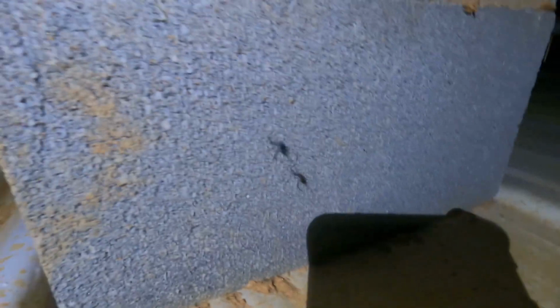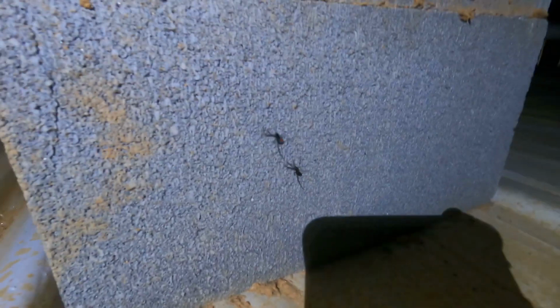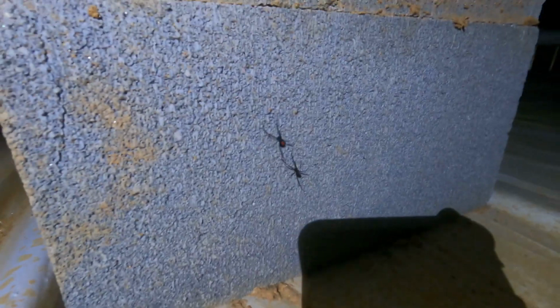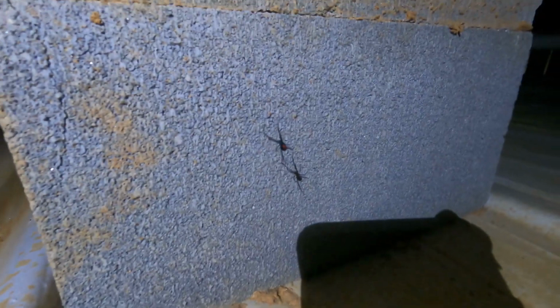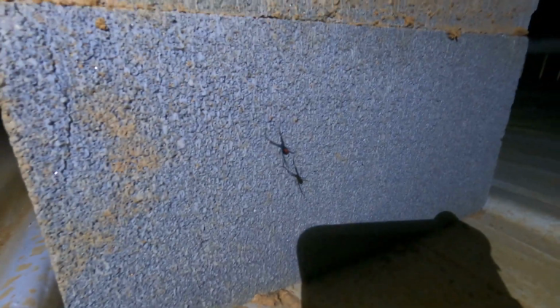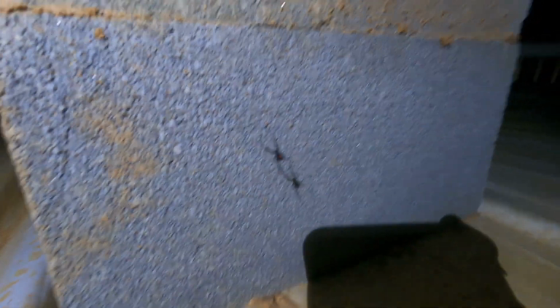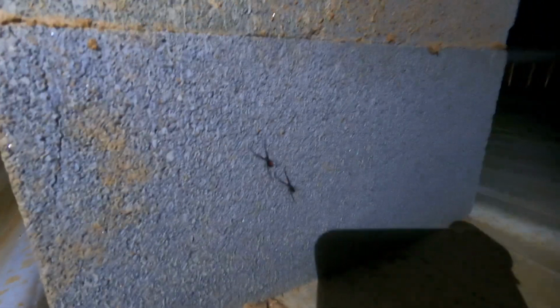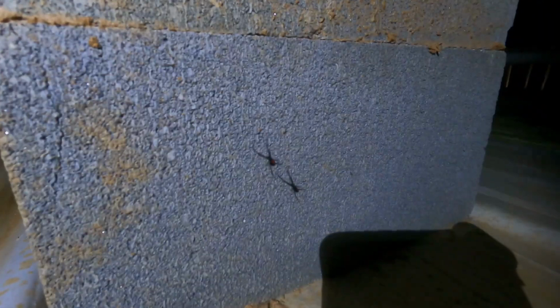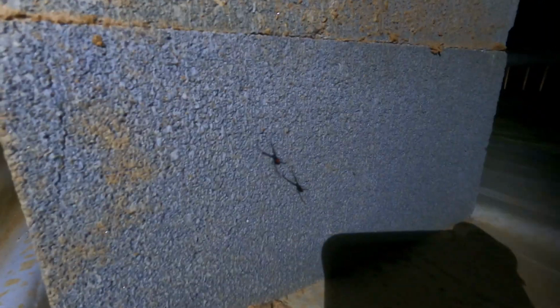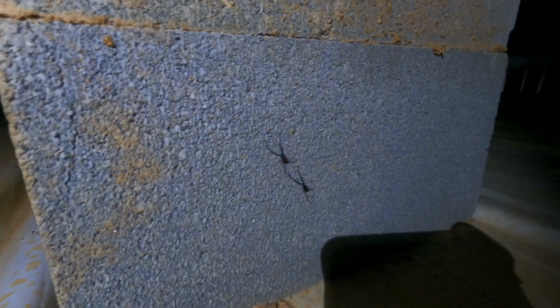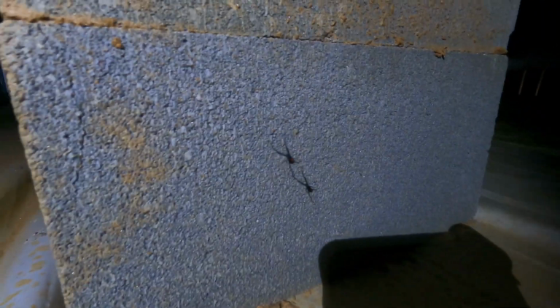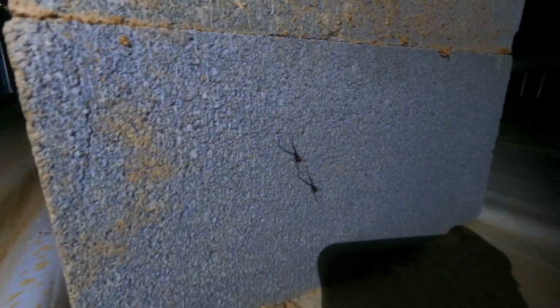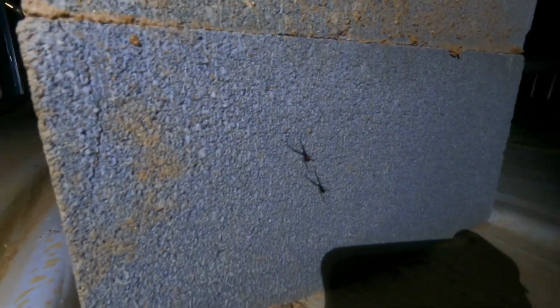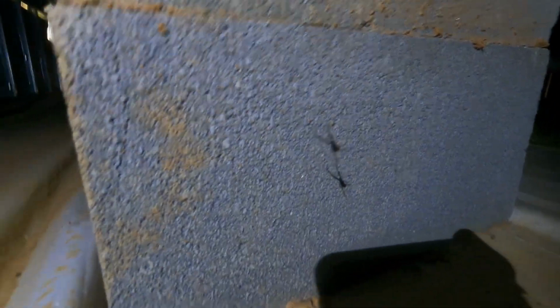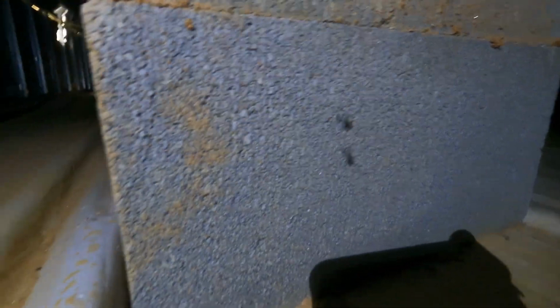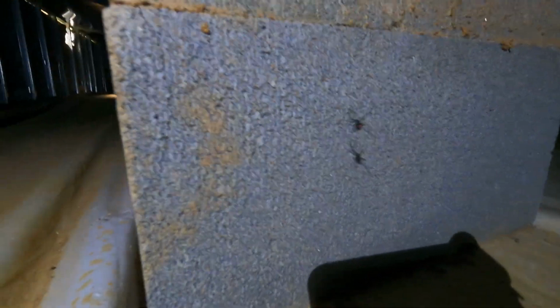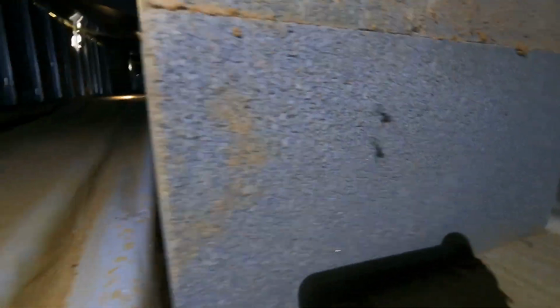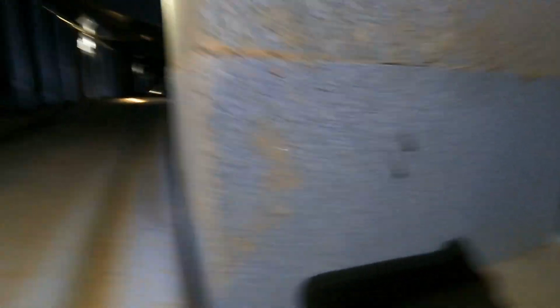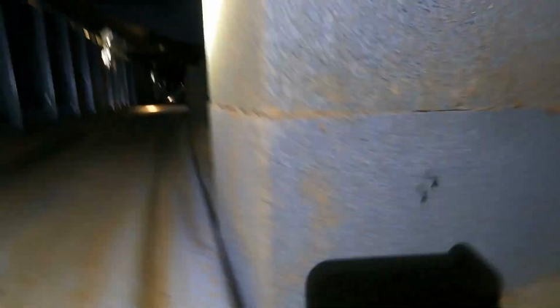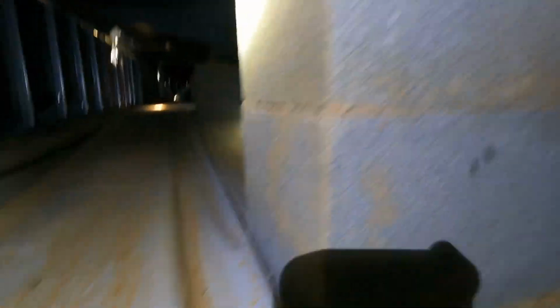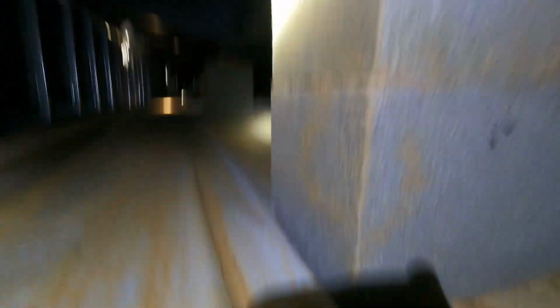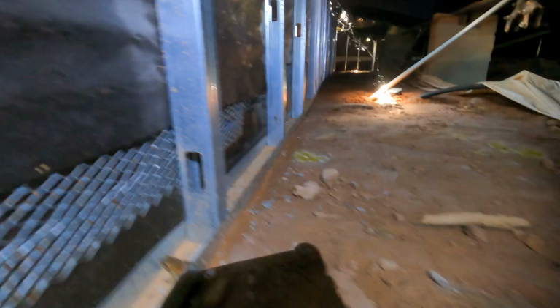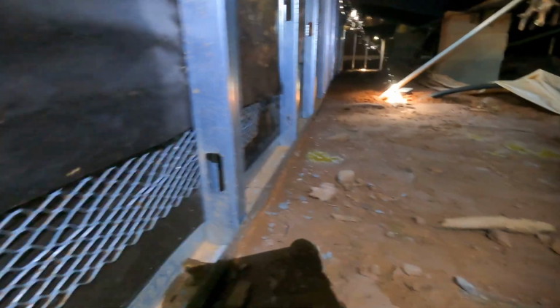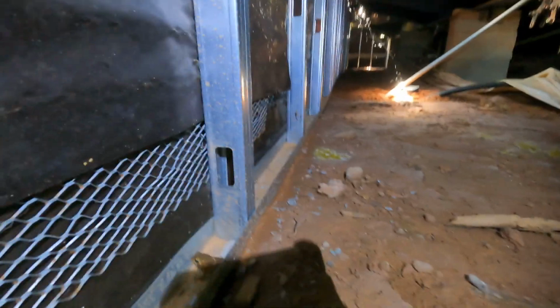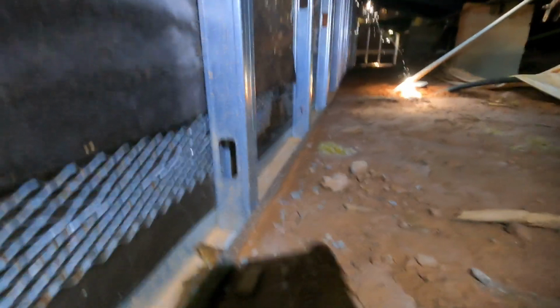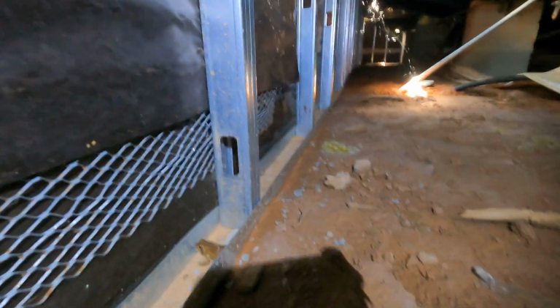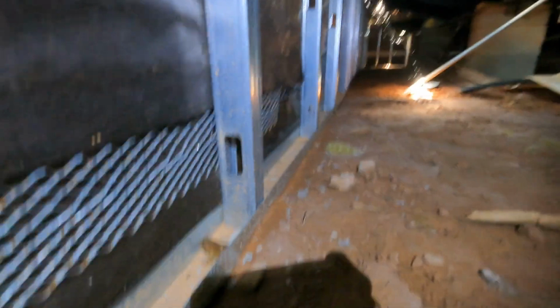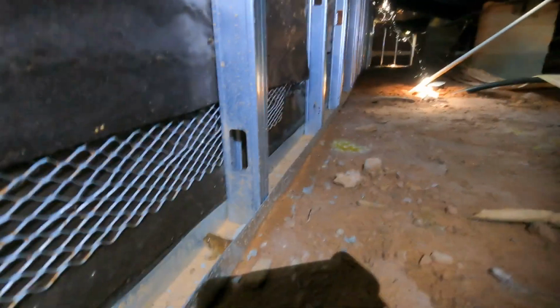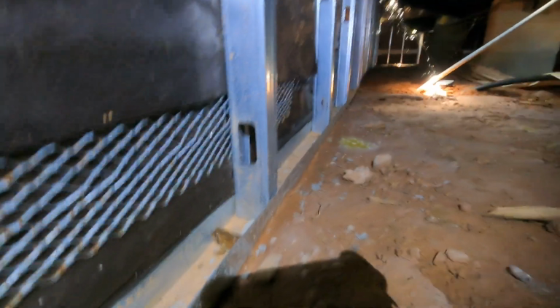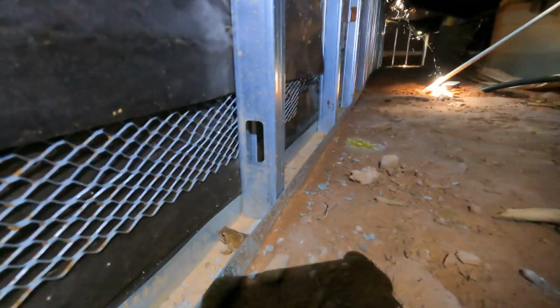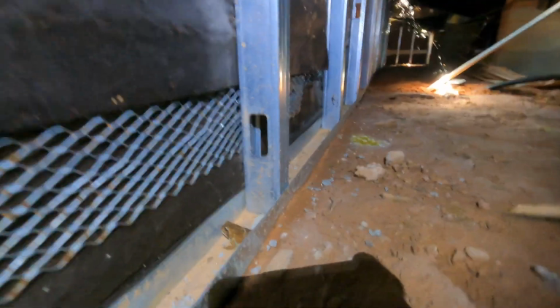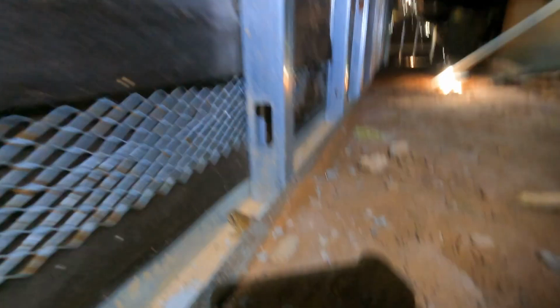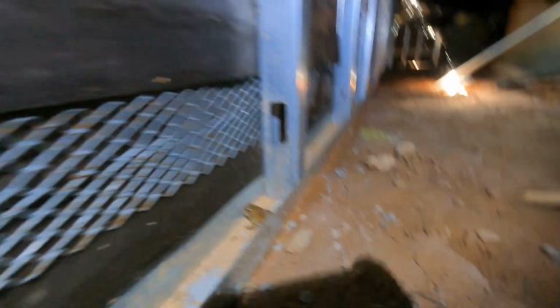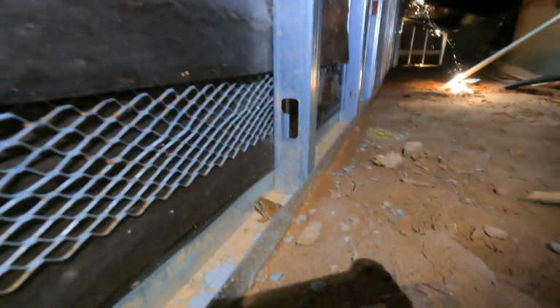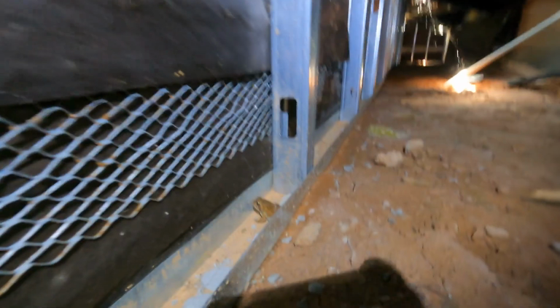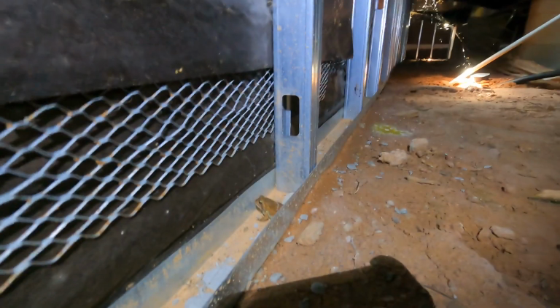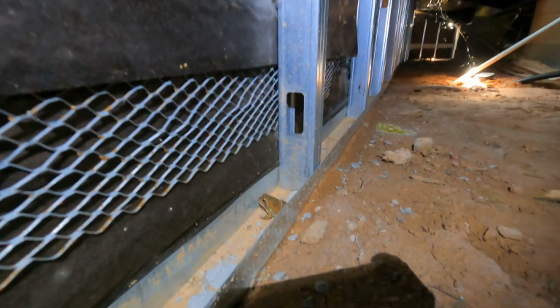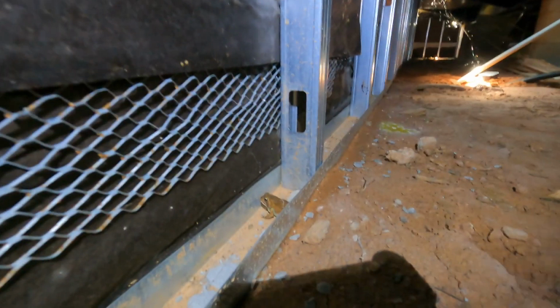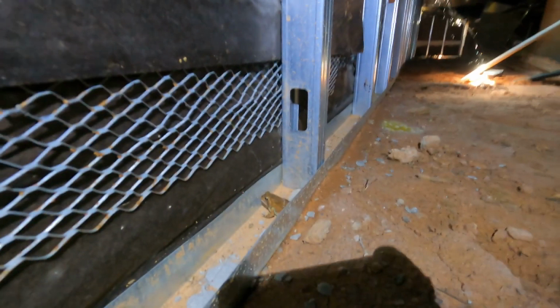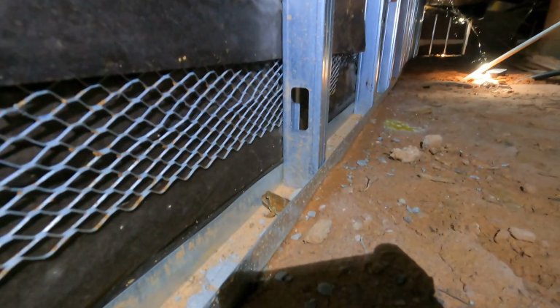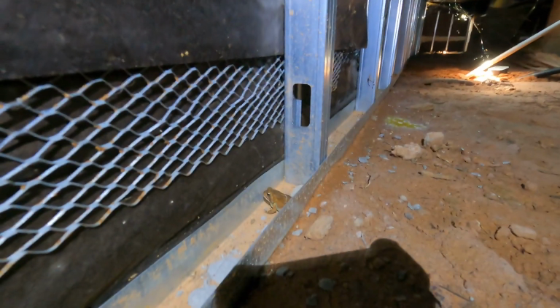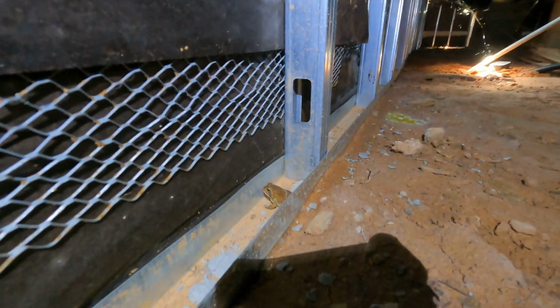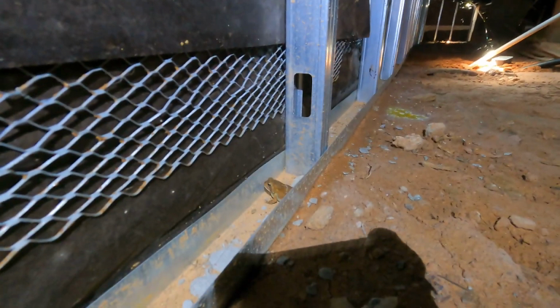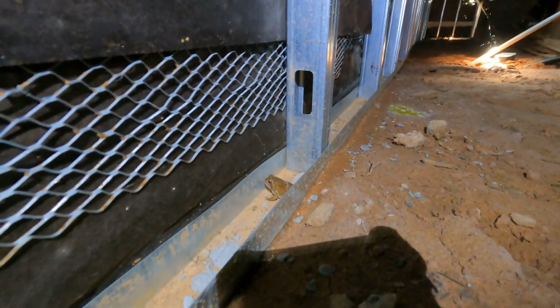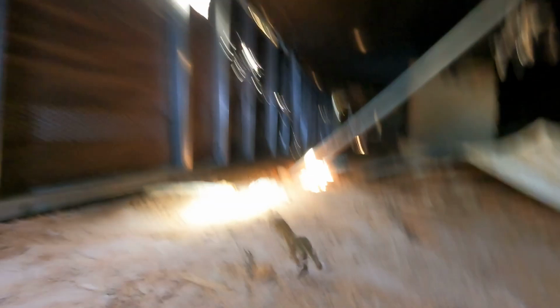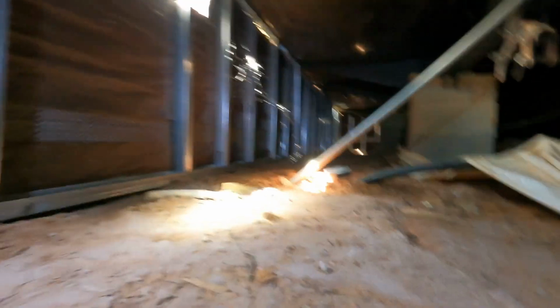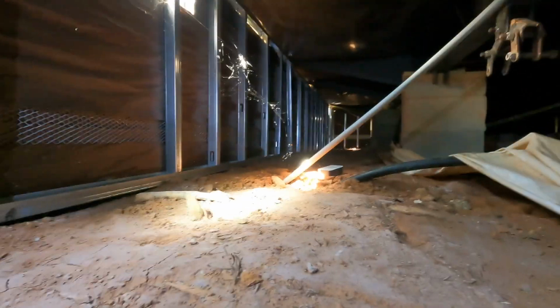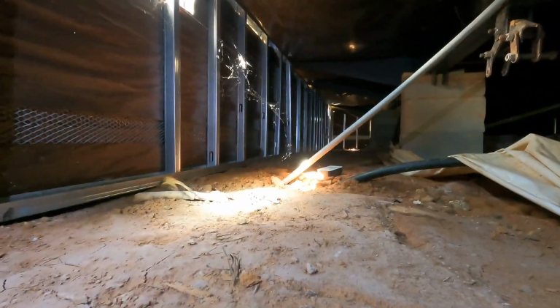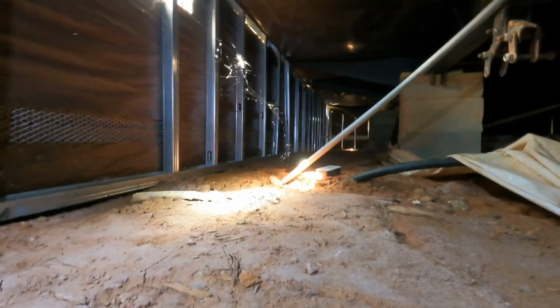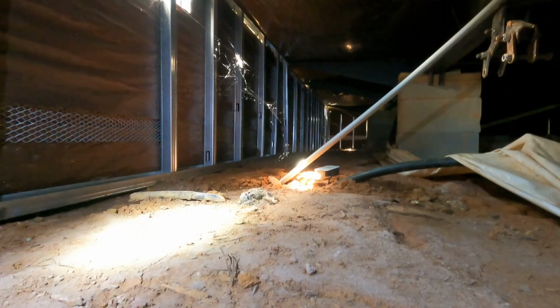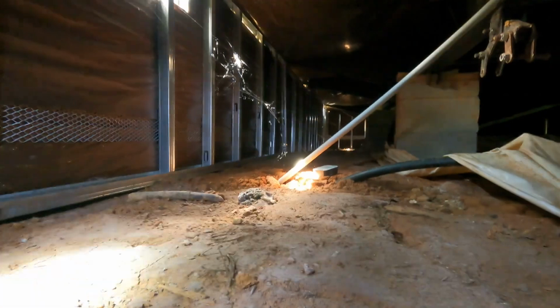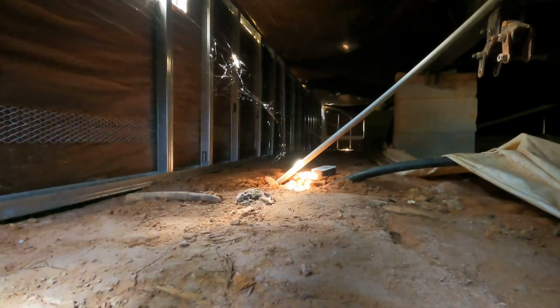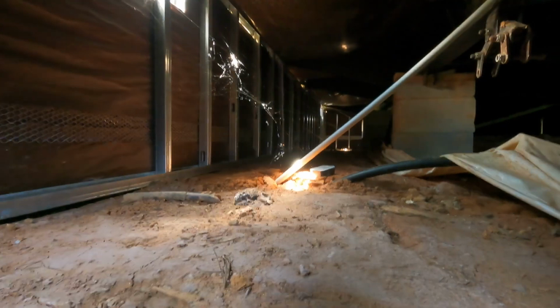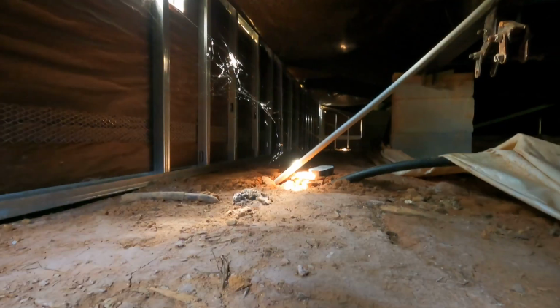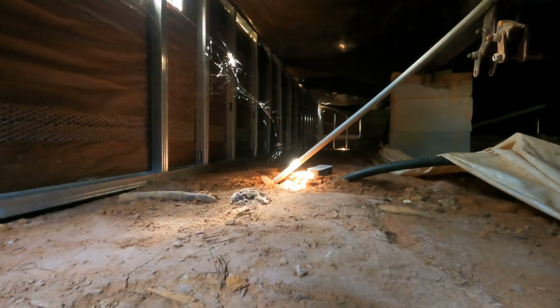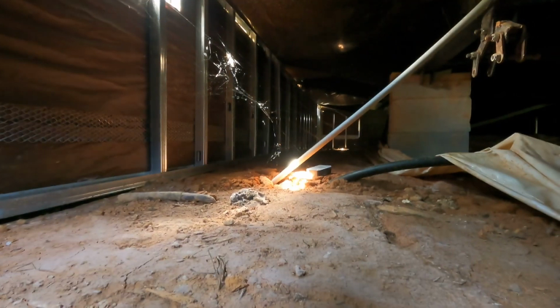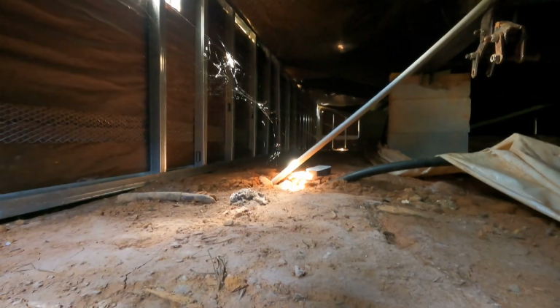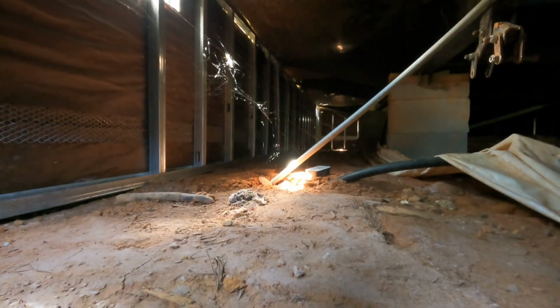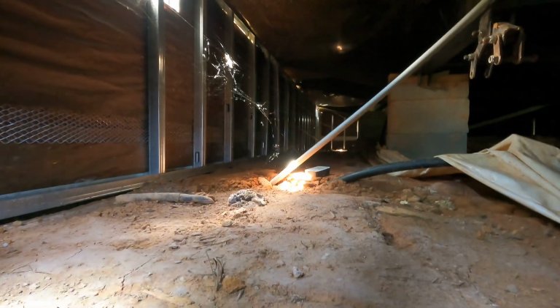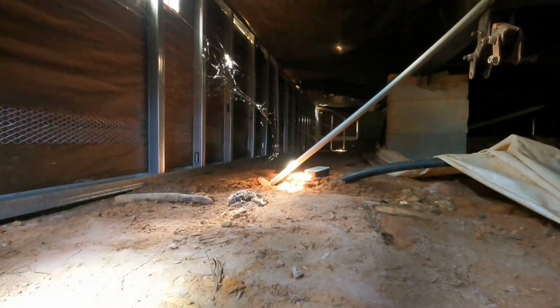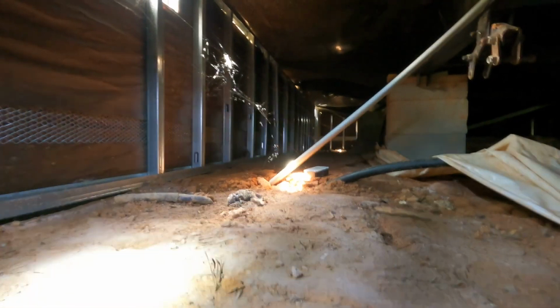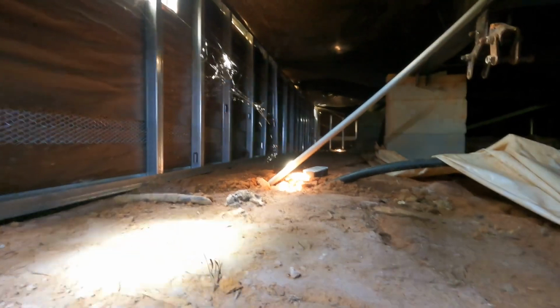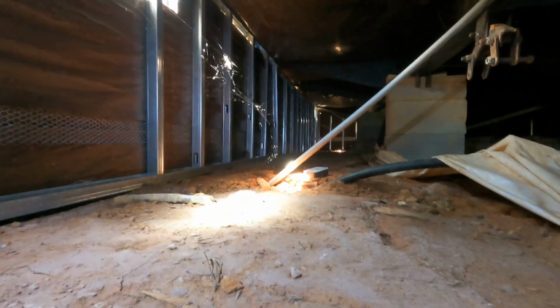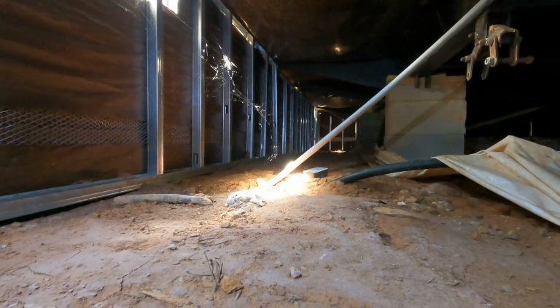We encountered a black widow, a little toad, and two more black widow nests during the crawl under the house.